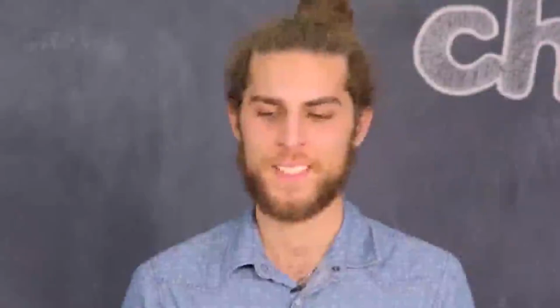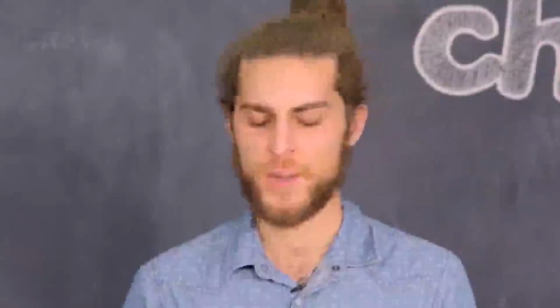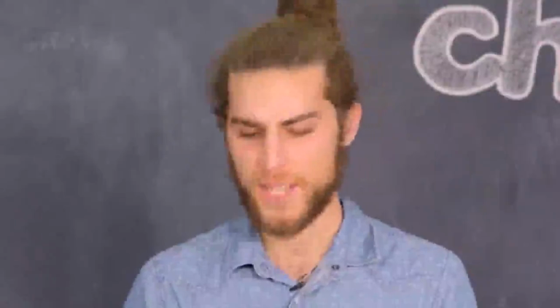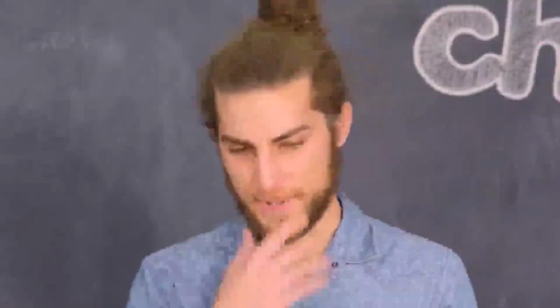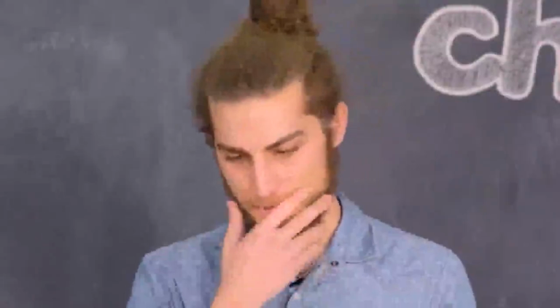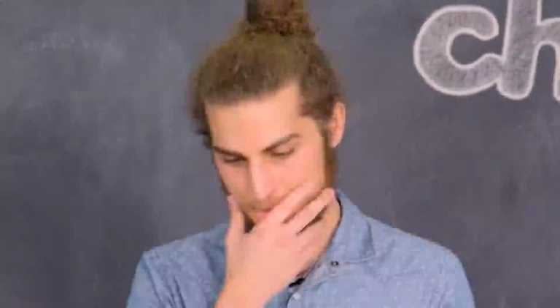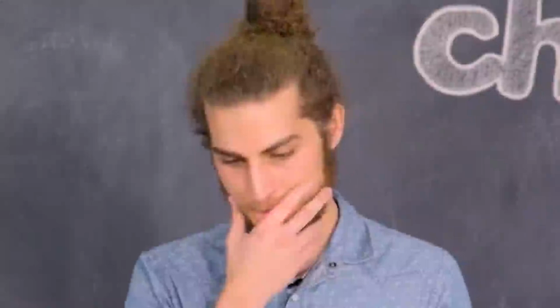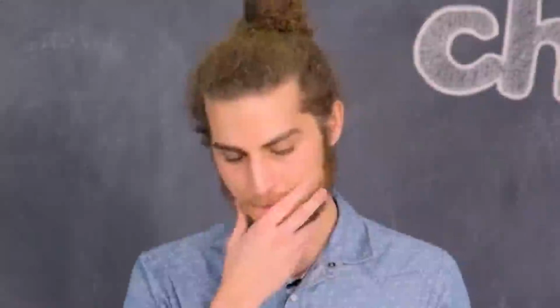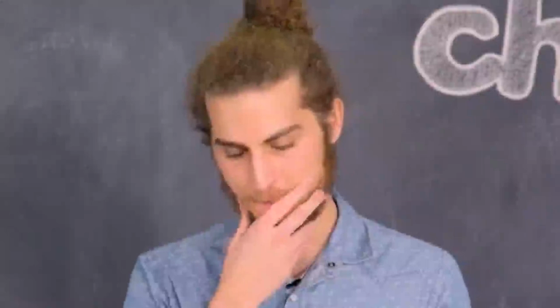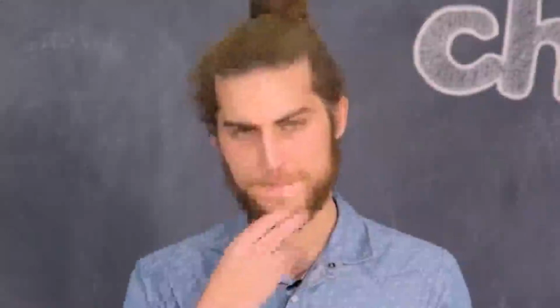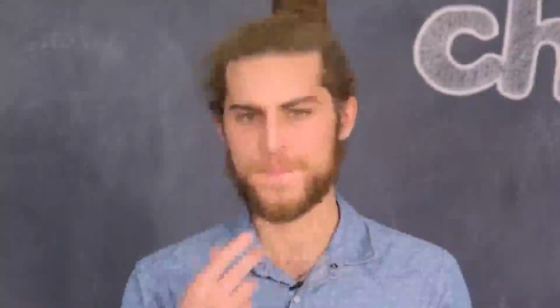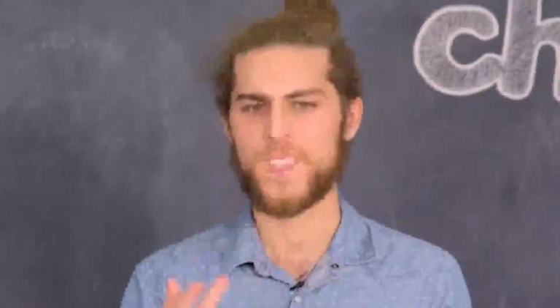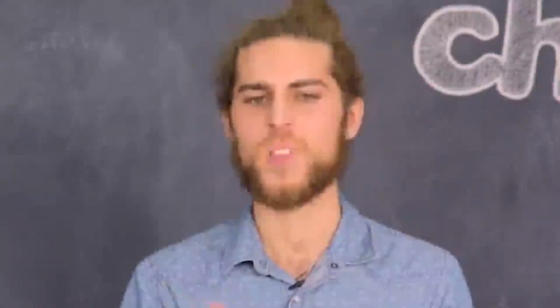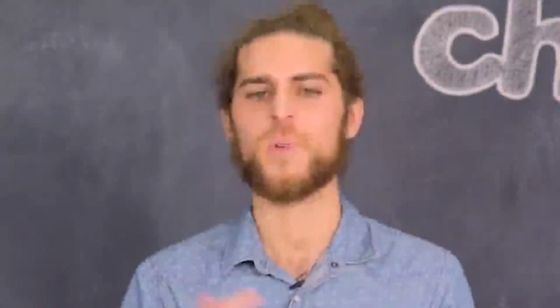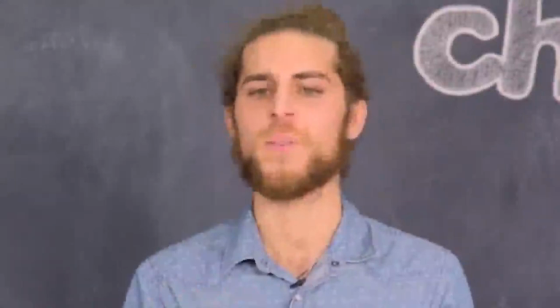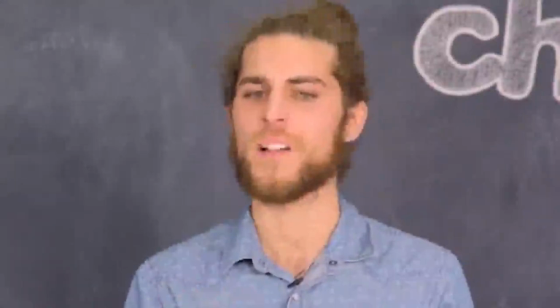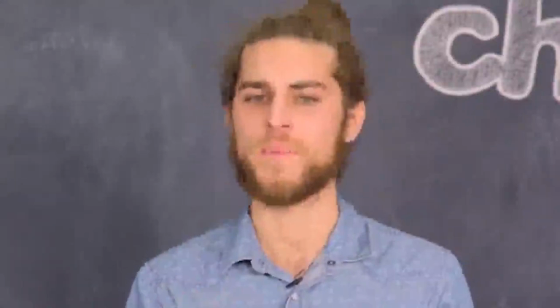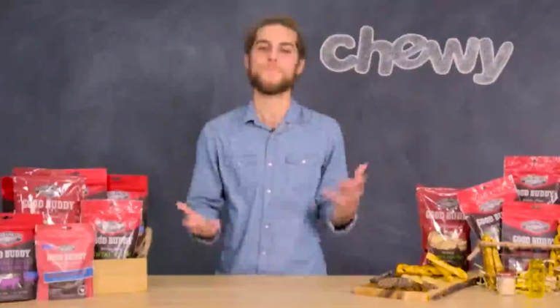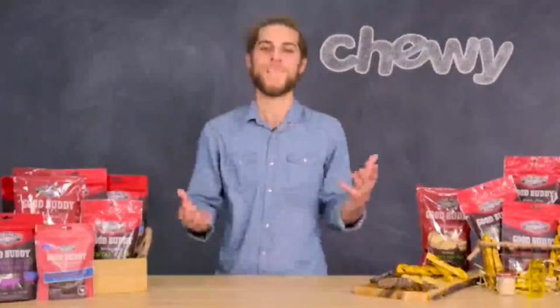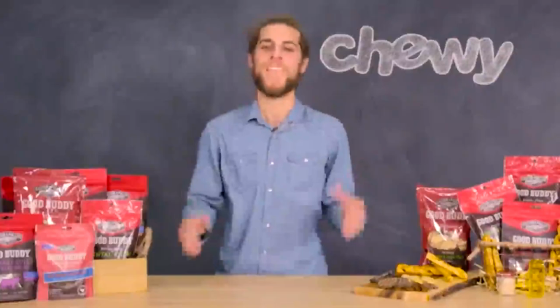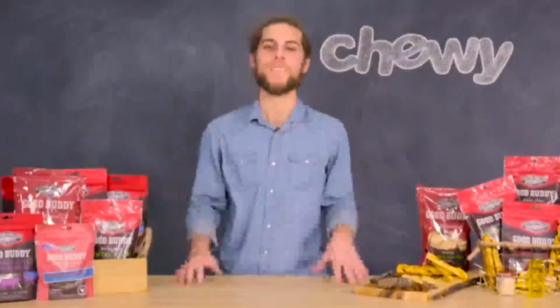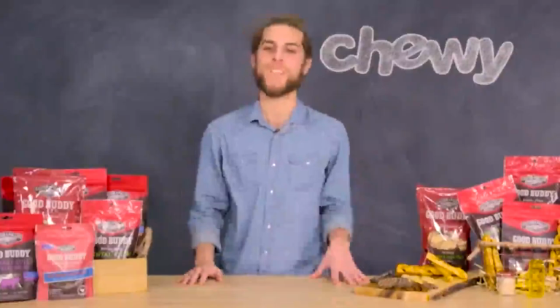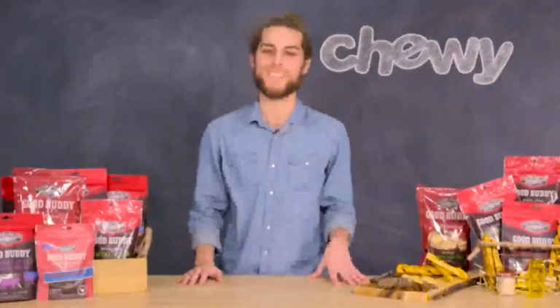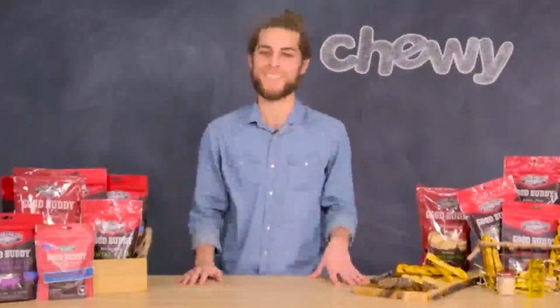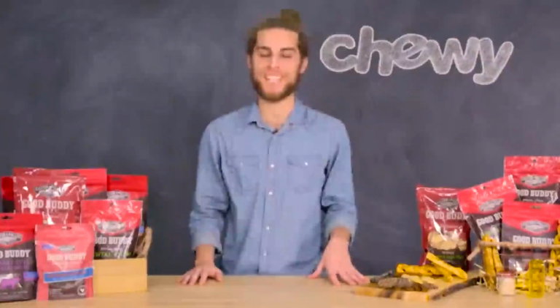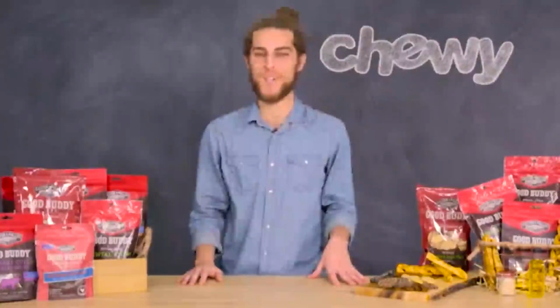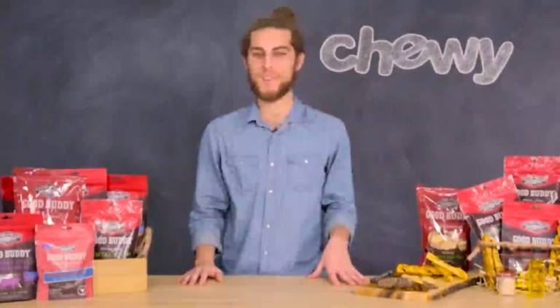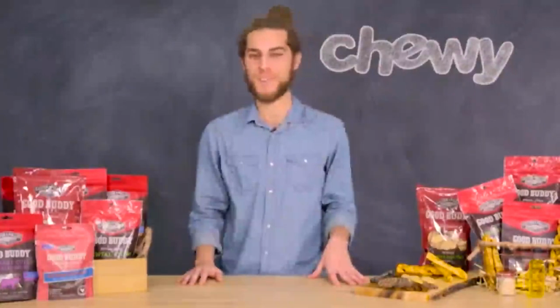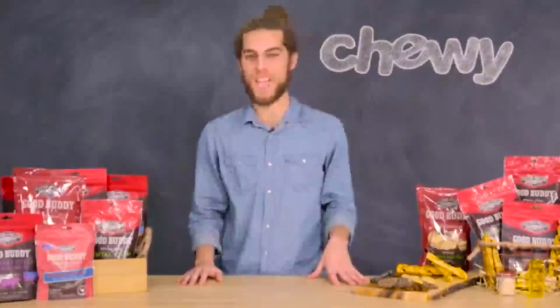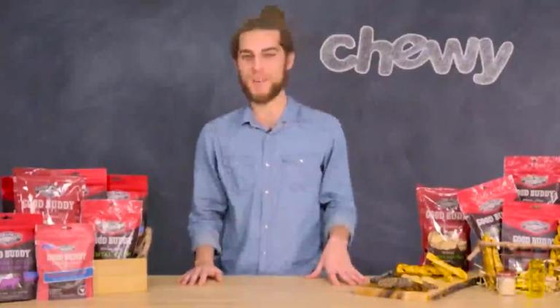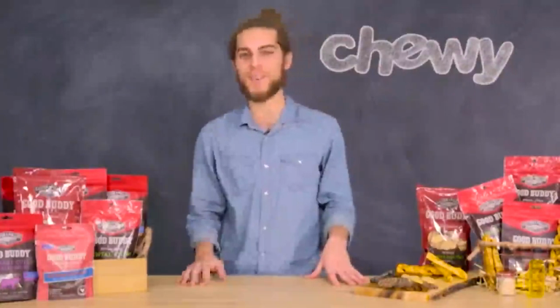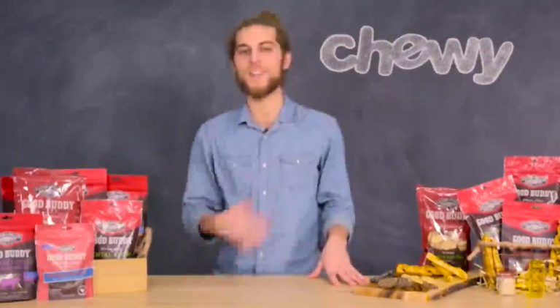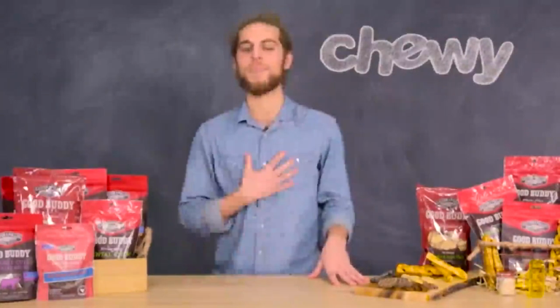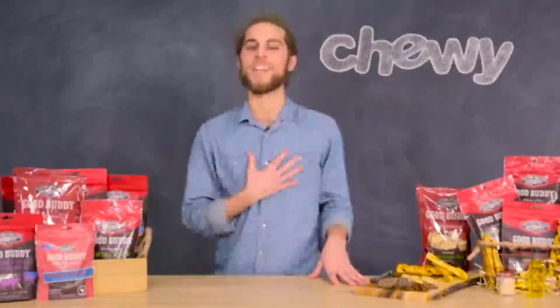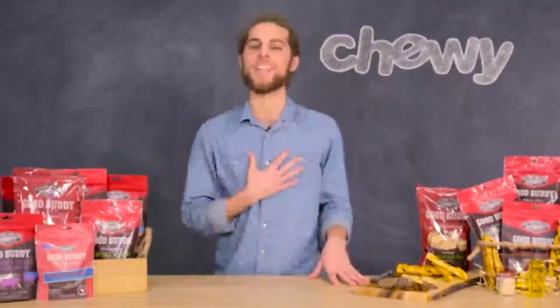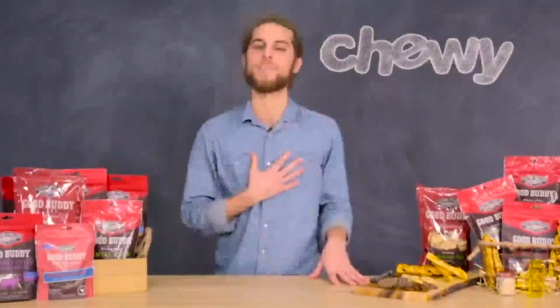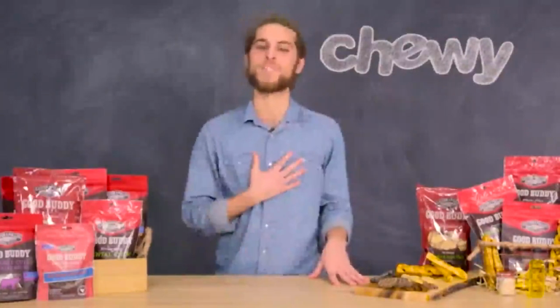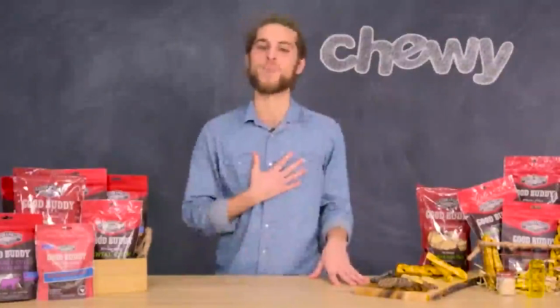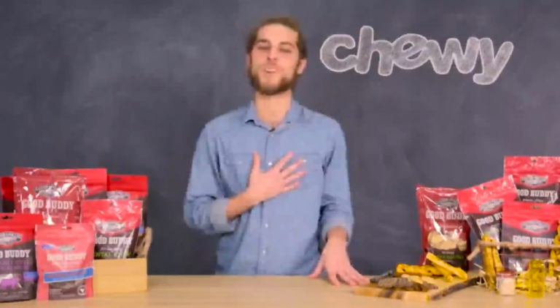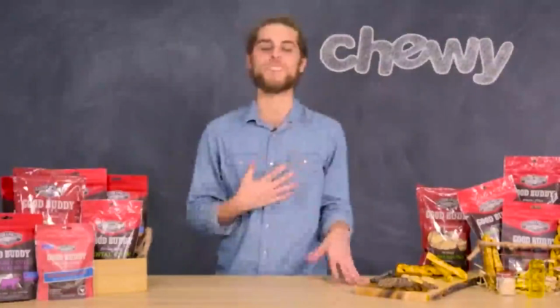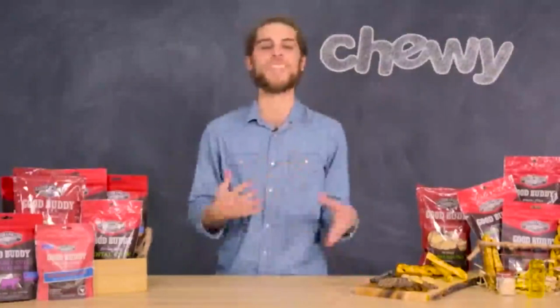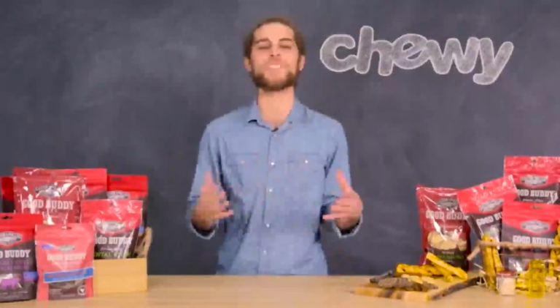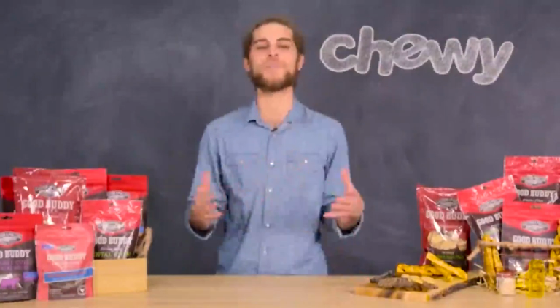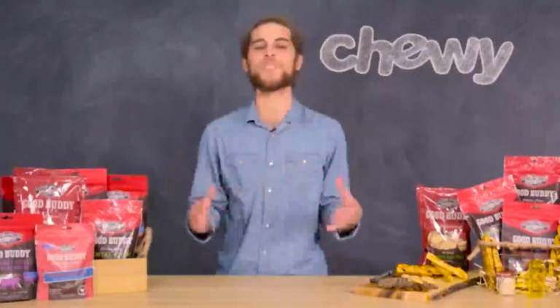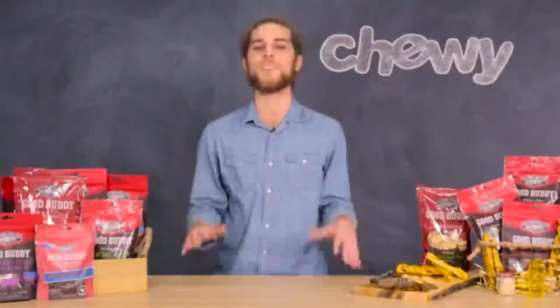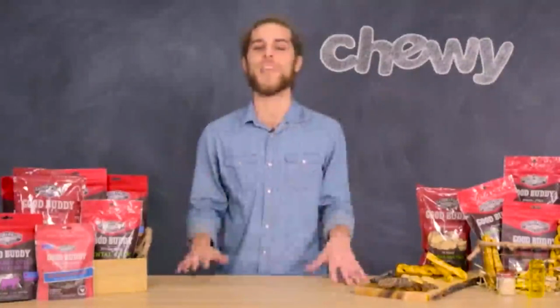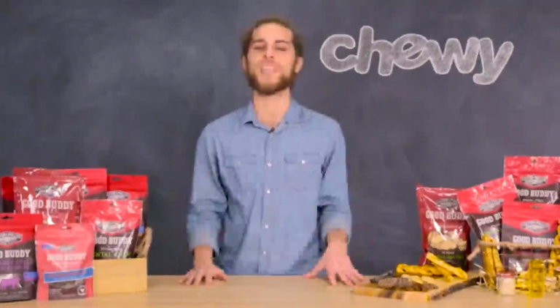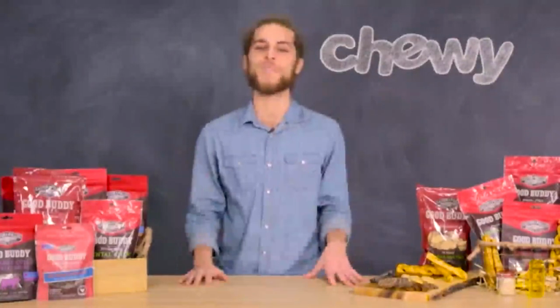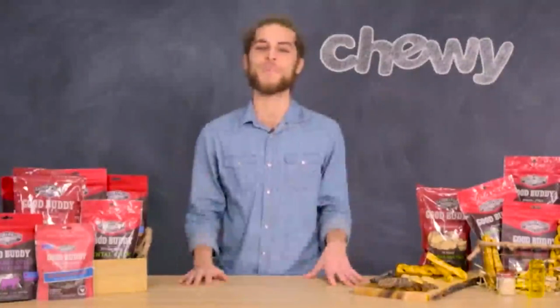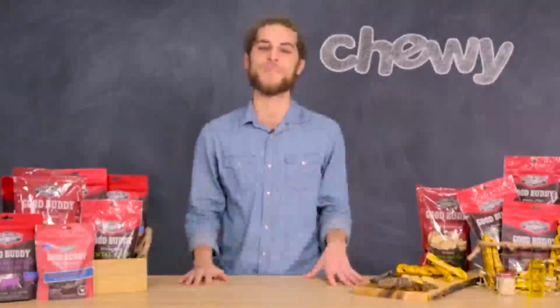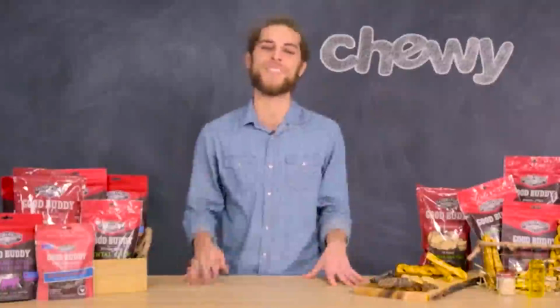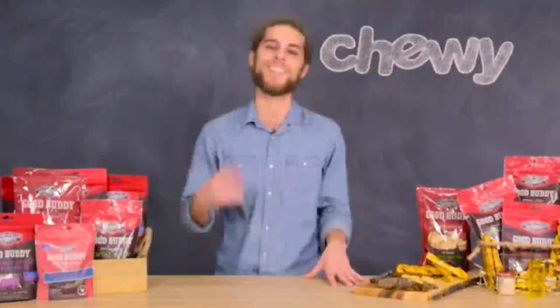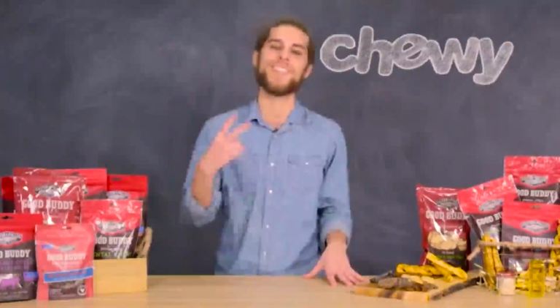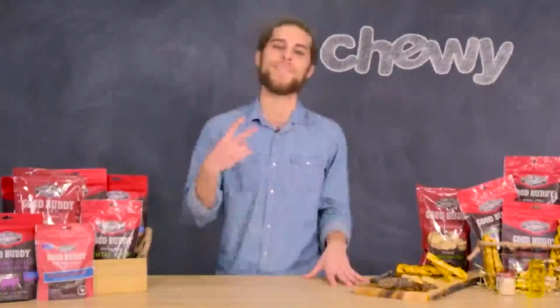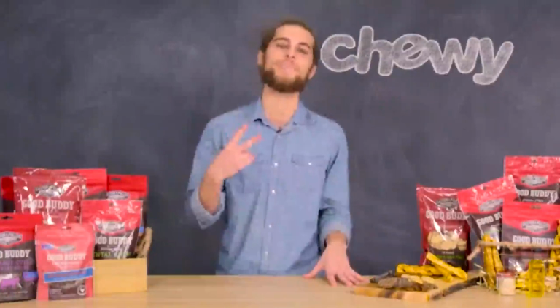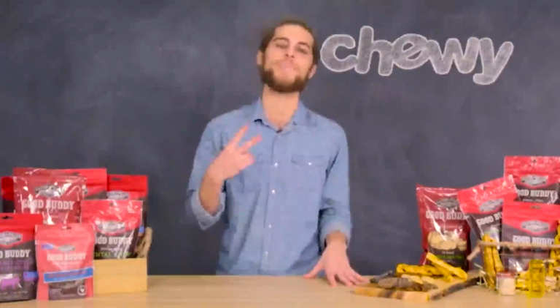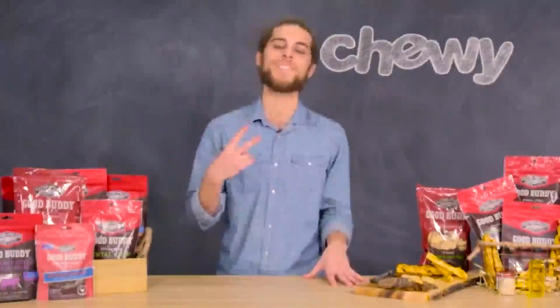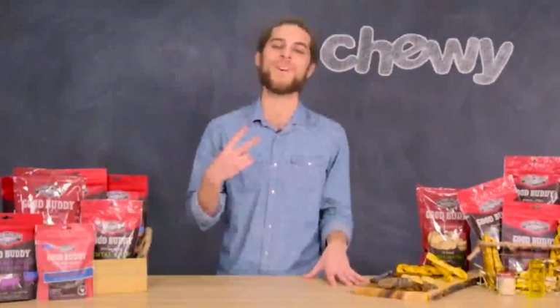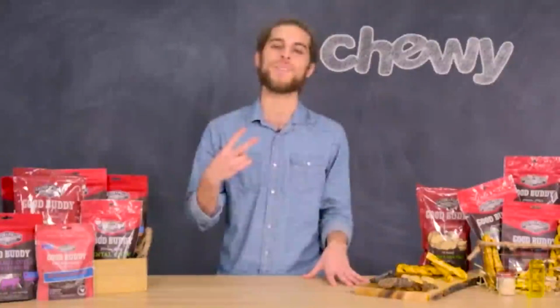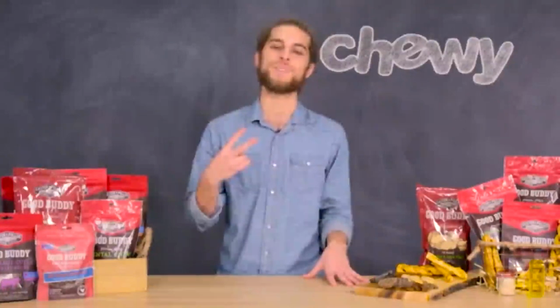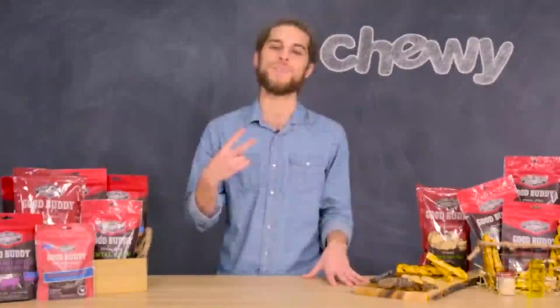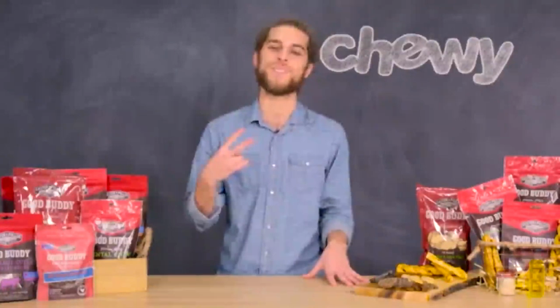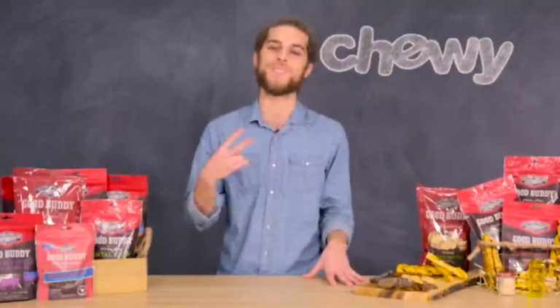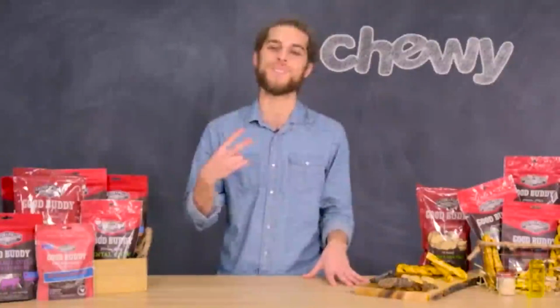Oh wait, other way around. Anyway, that's all for now. My name is Jordan. Thanks so much for hanging with me, and may peace always be with you.